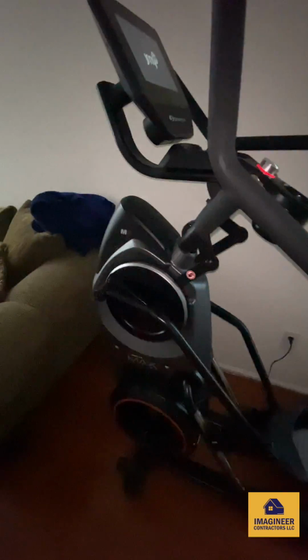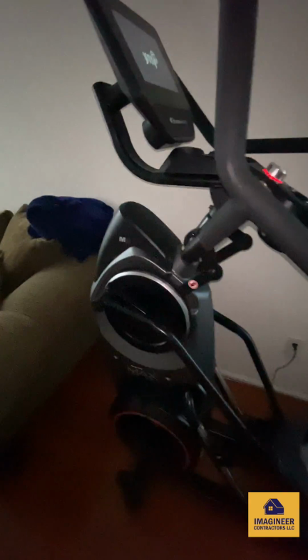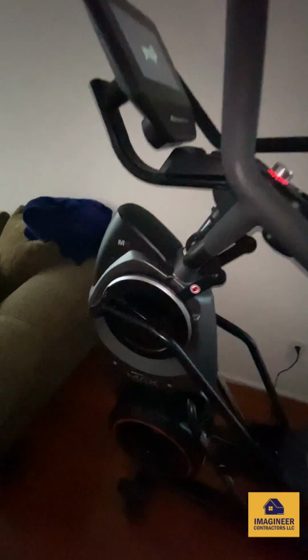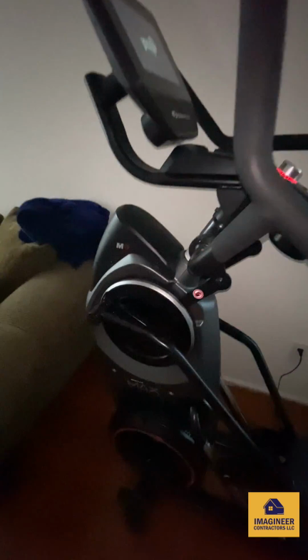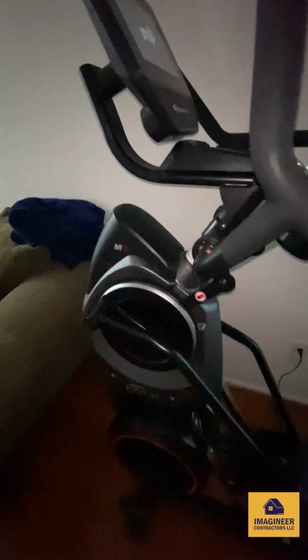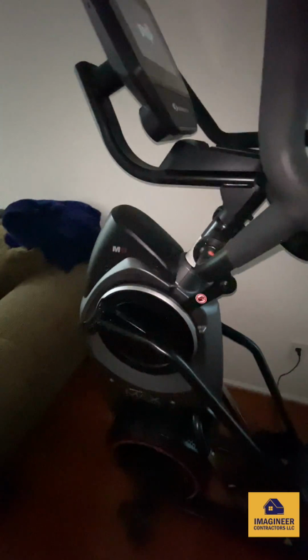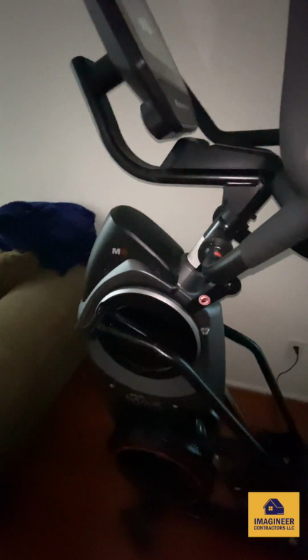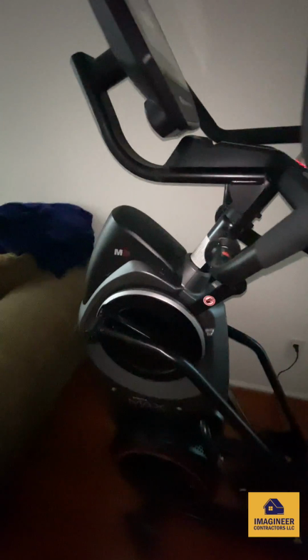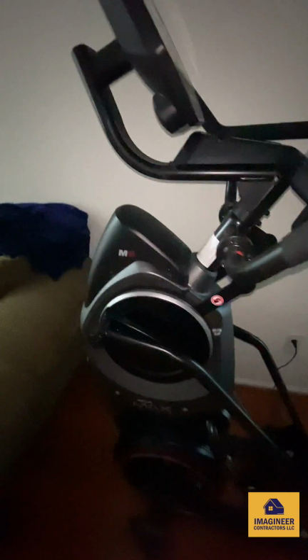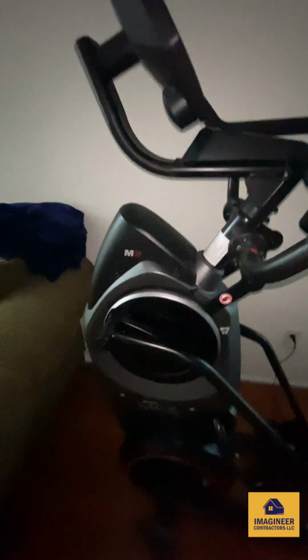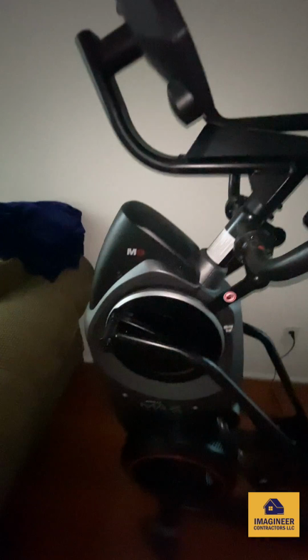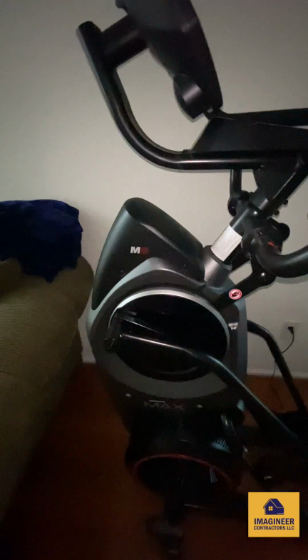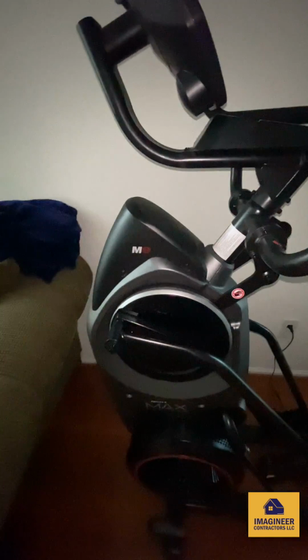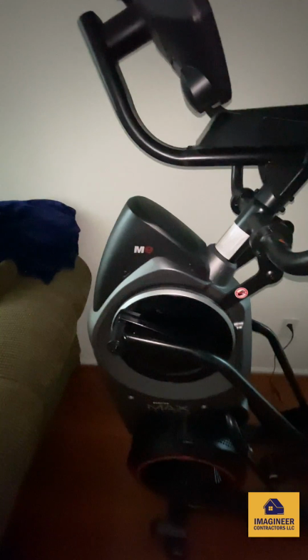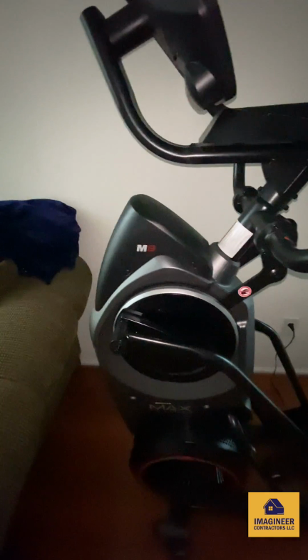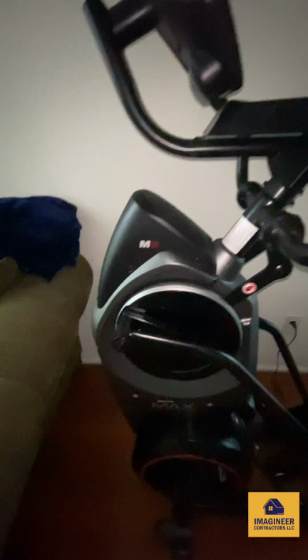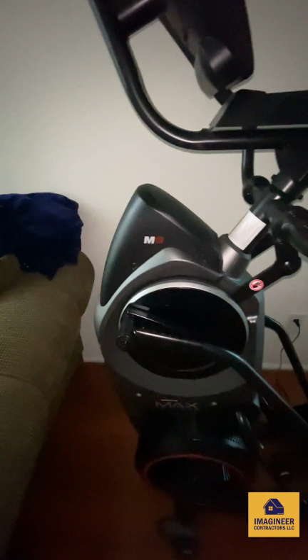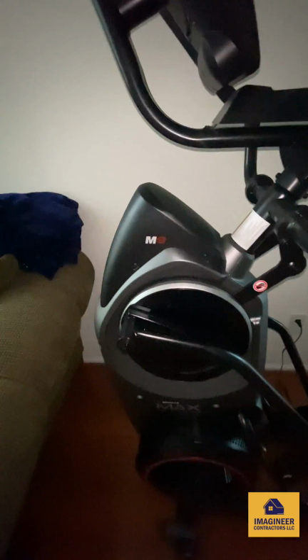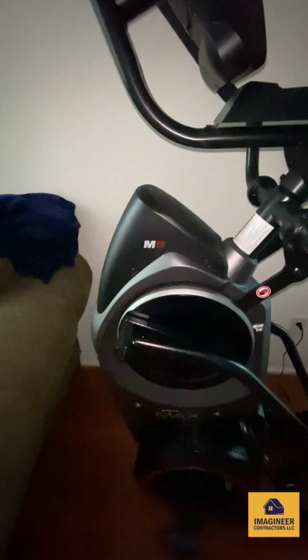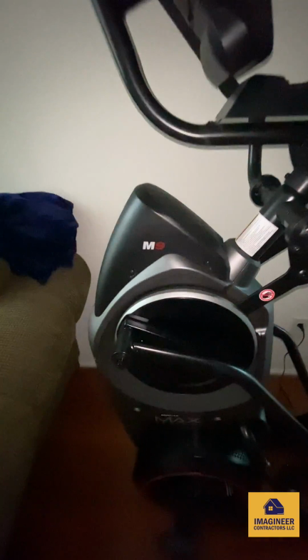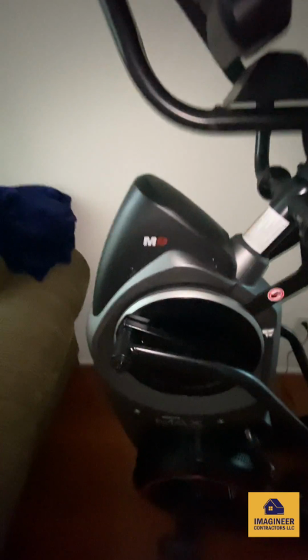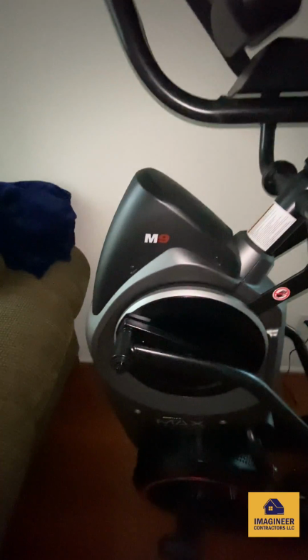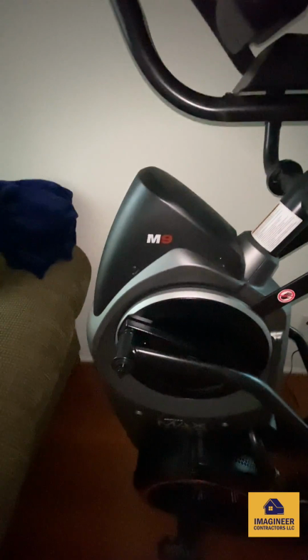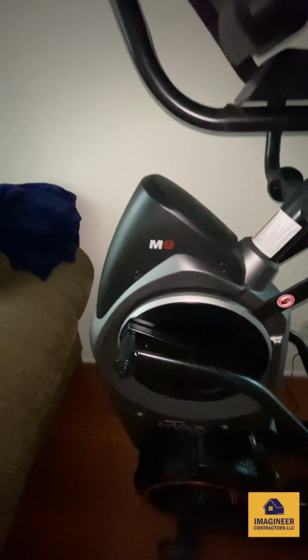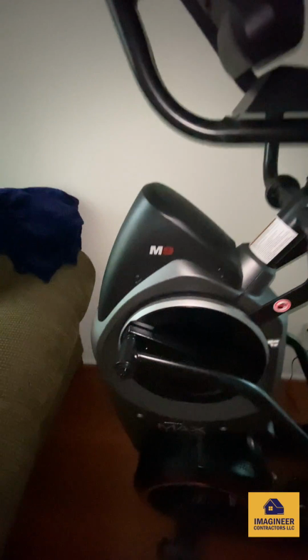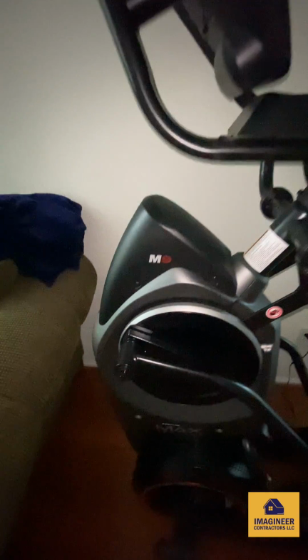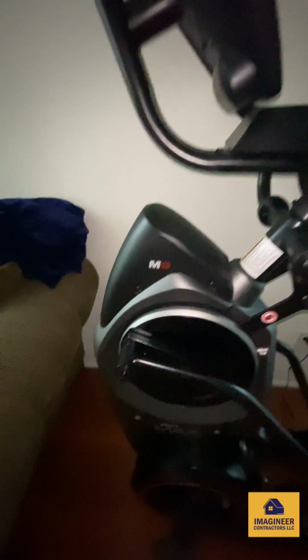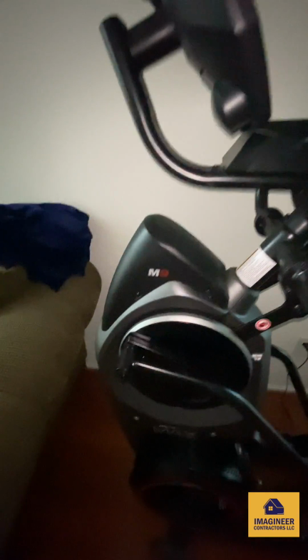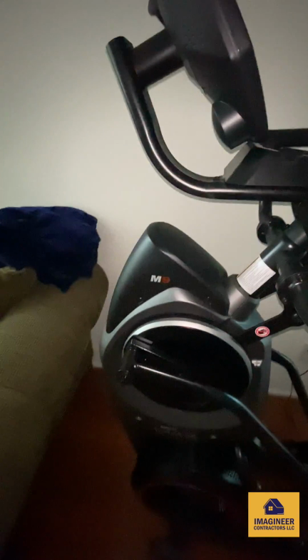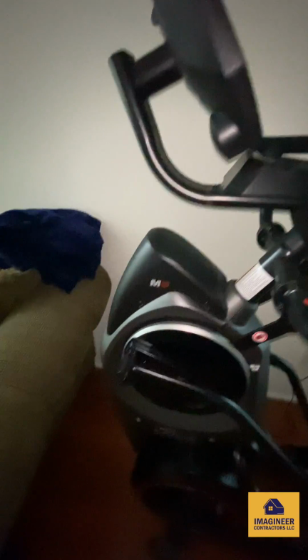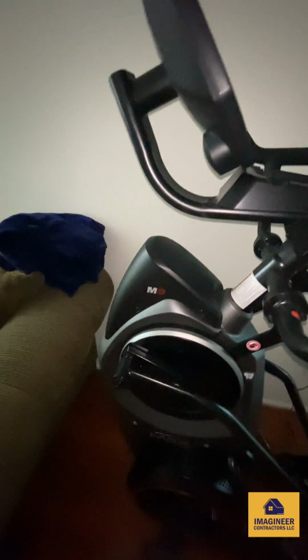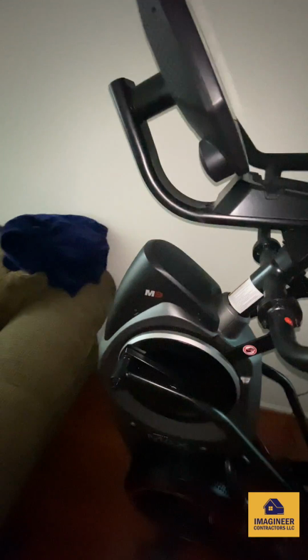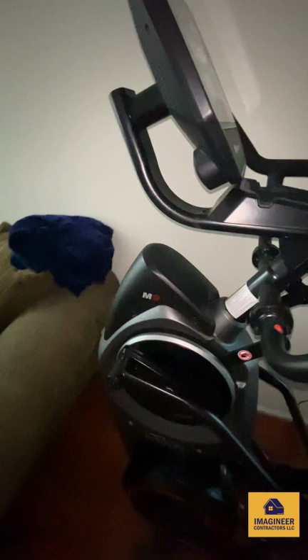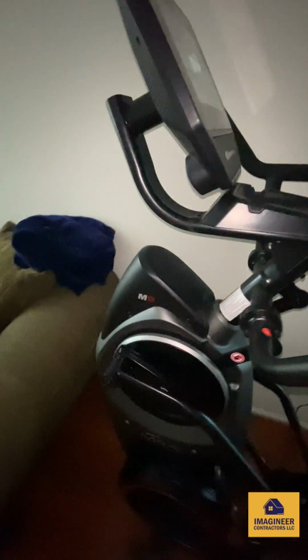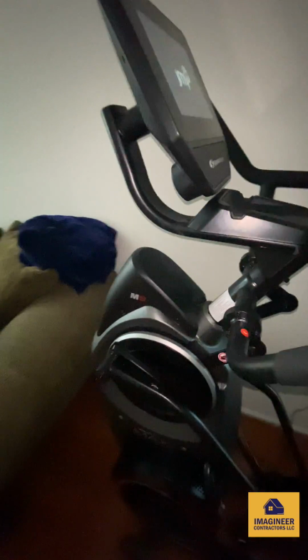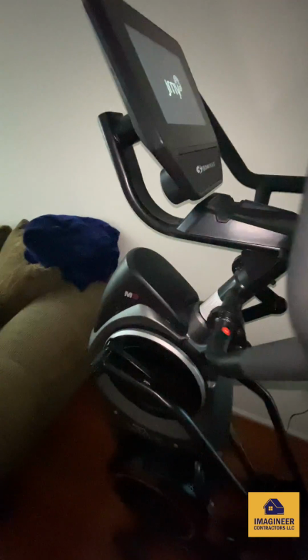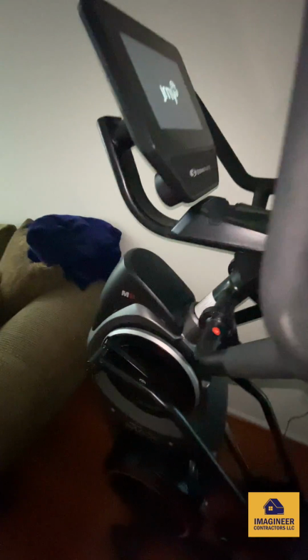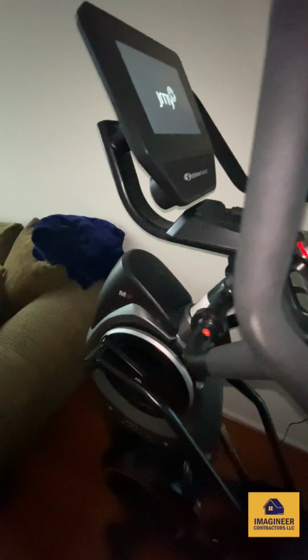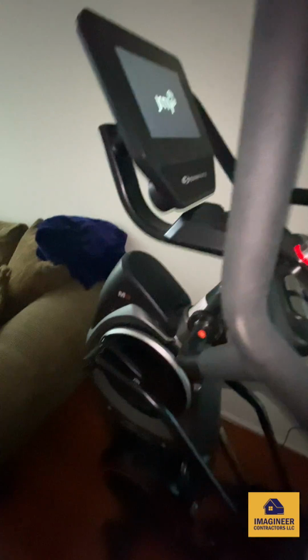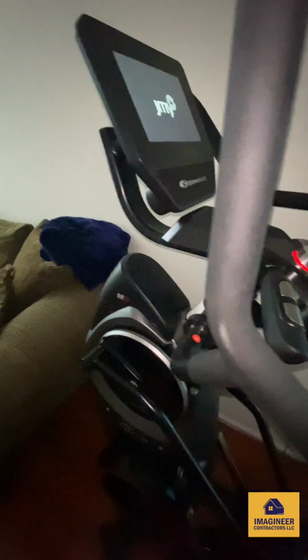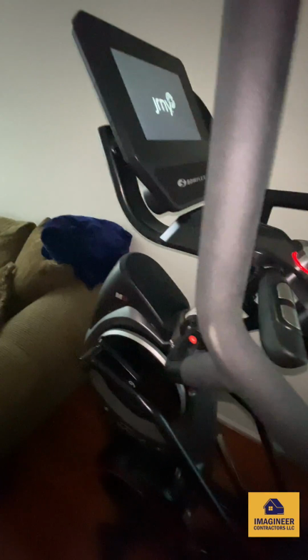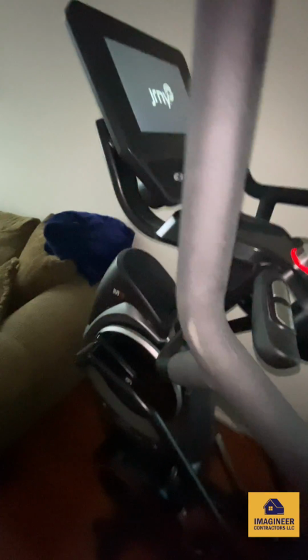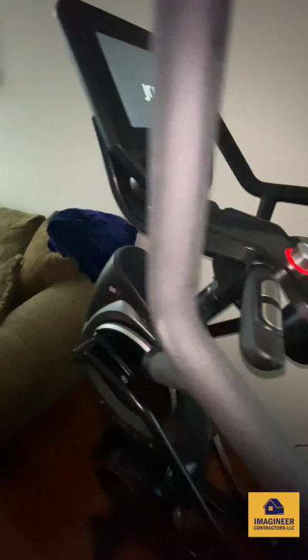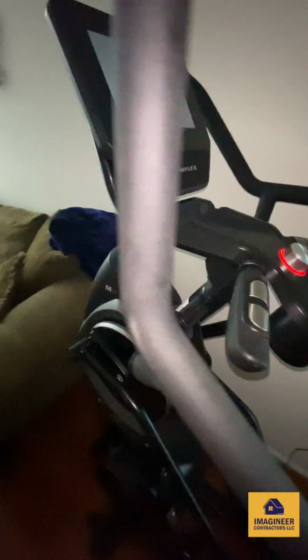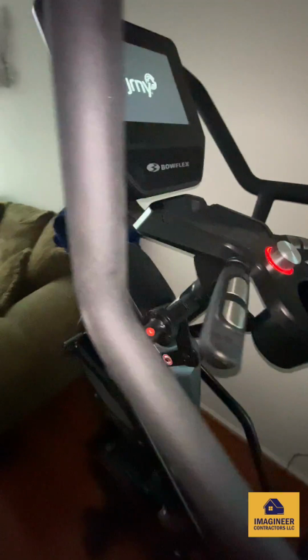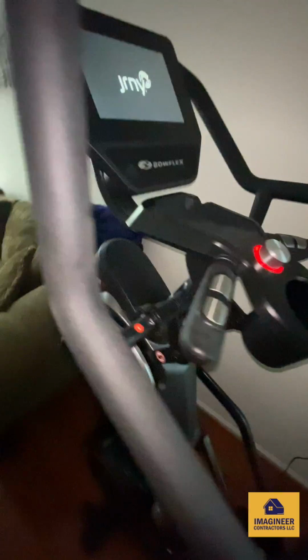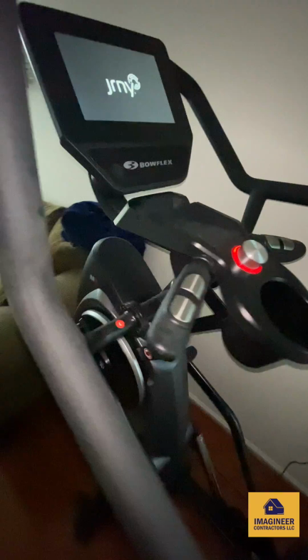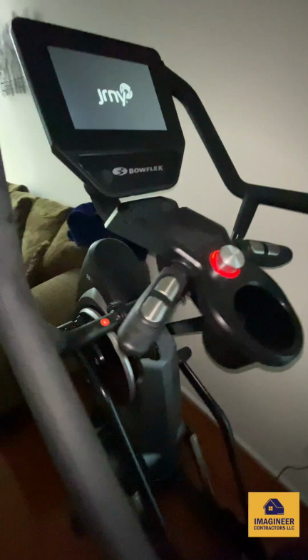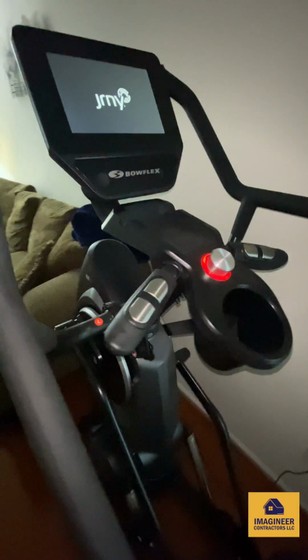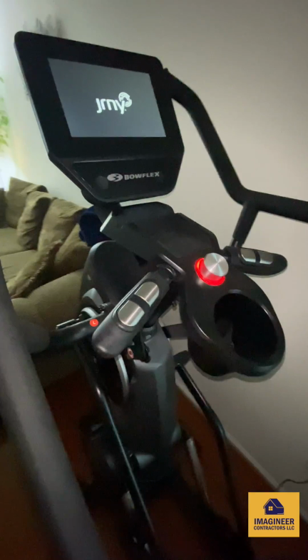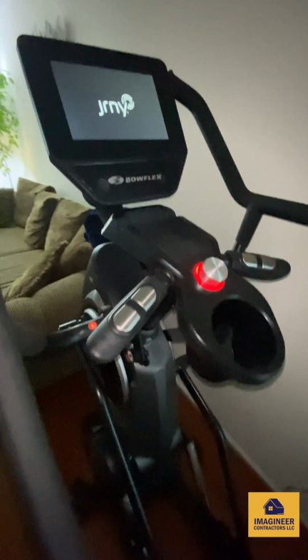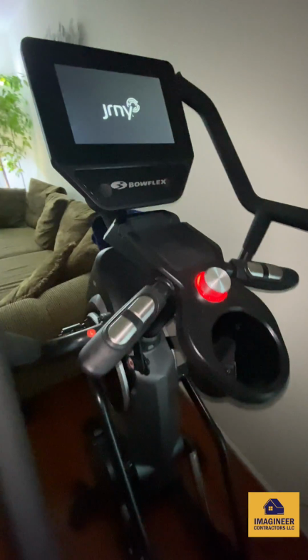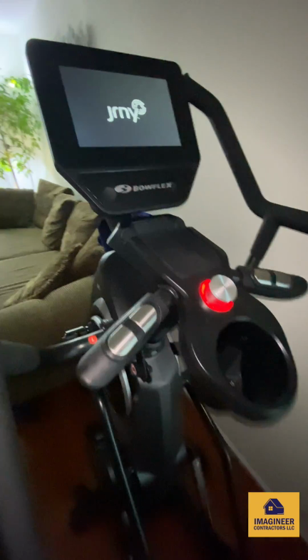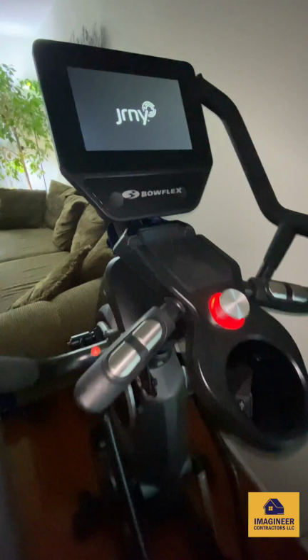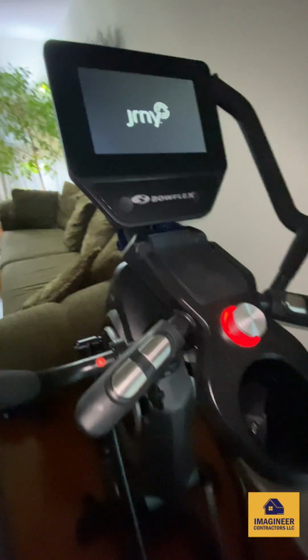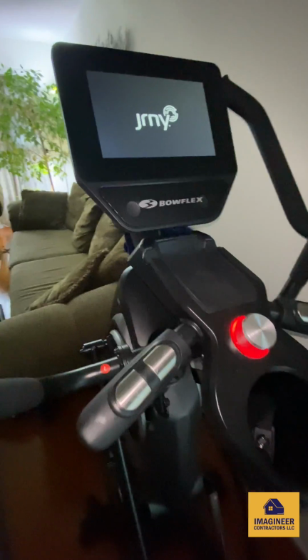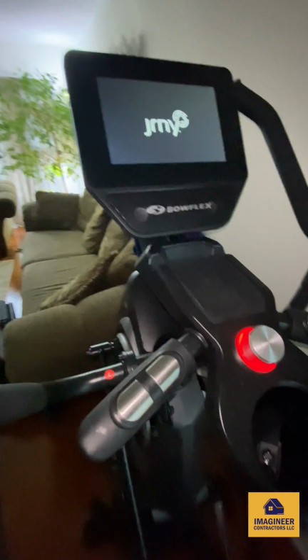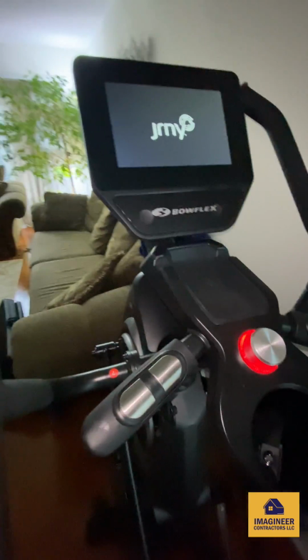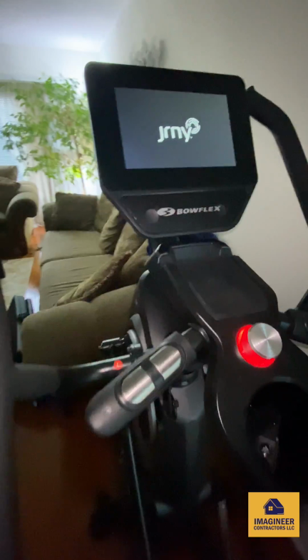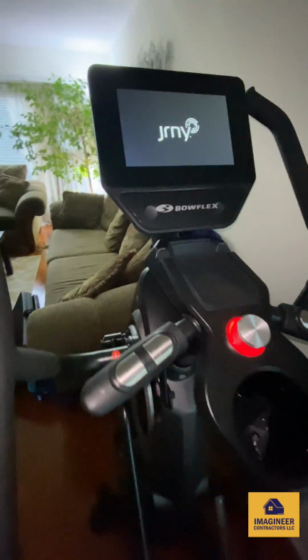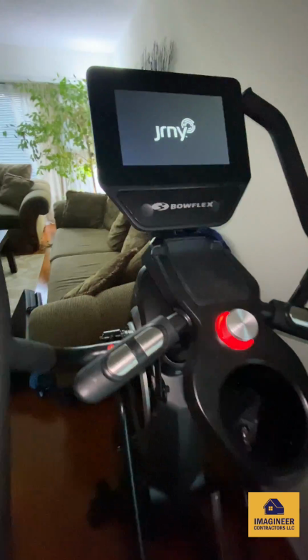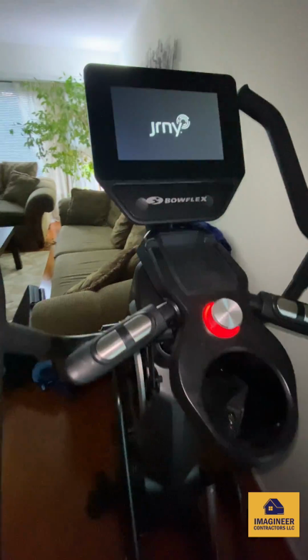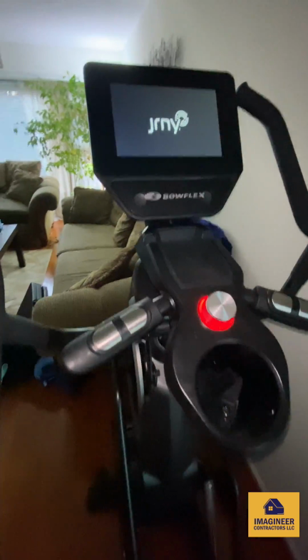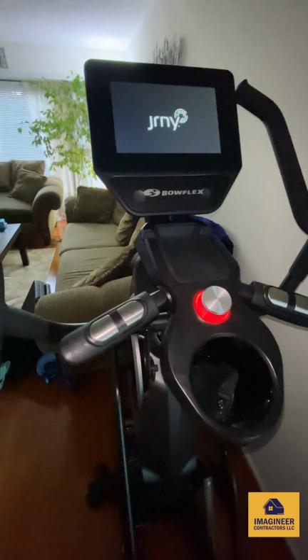I have a Bowflex M9 here. I tried to start it and it got stuck on the welcome screen, so I'm trying to fix it now.